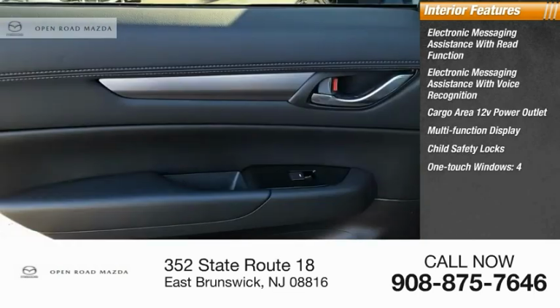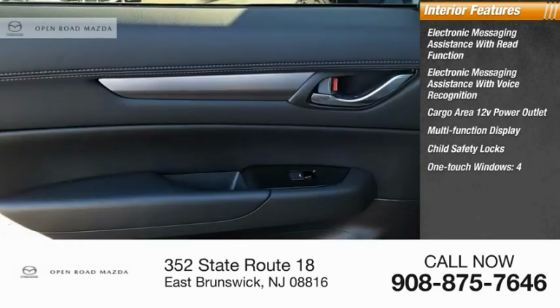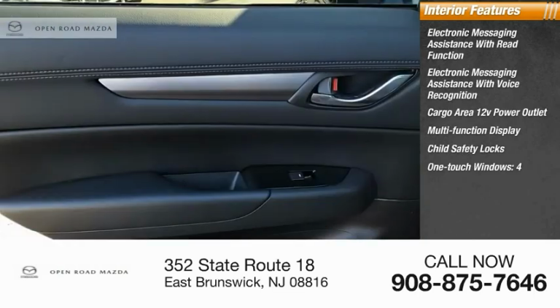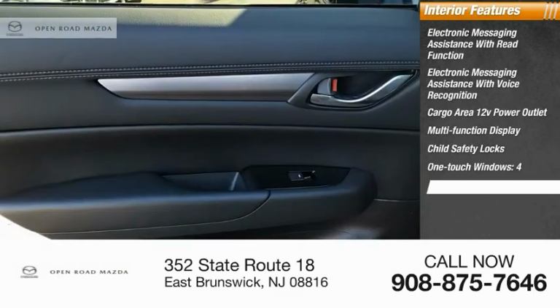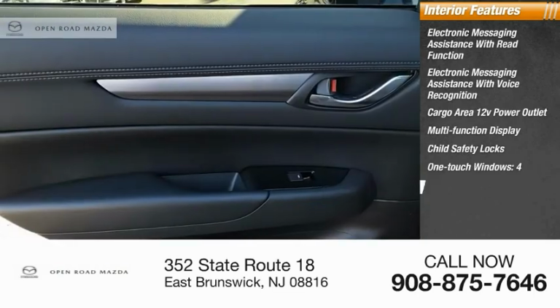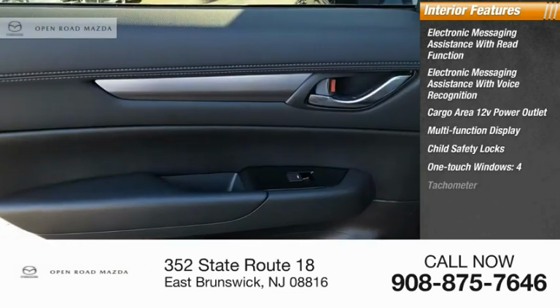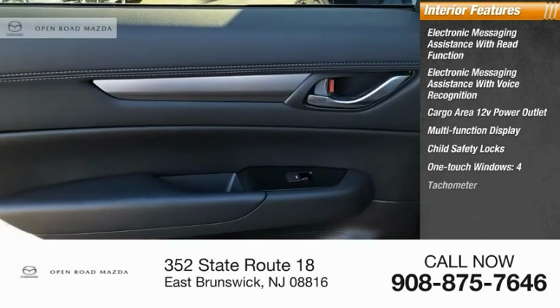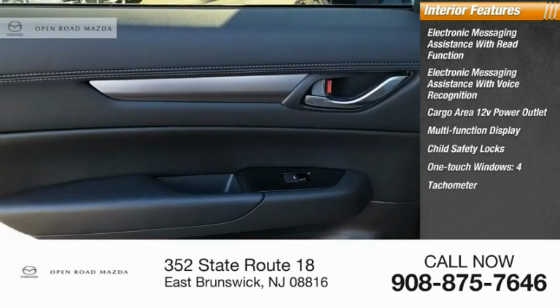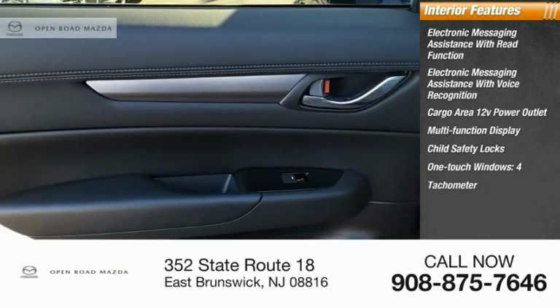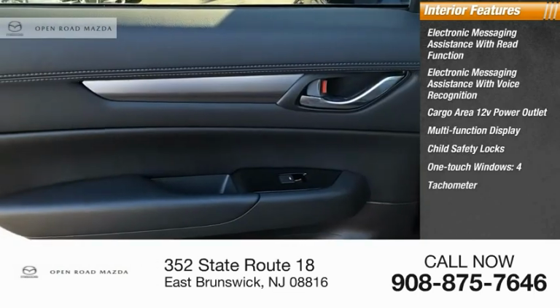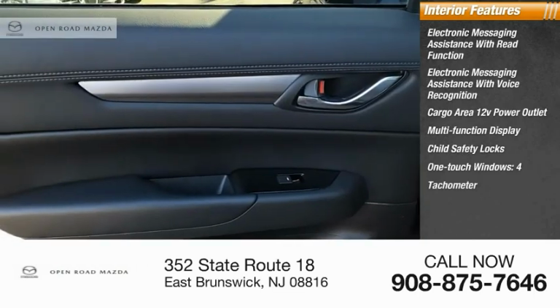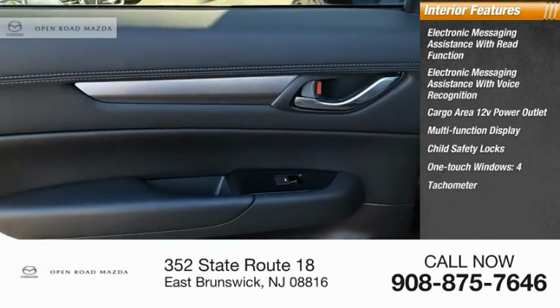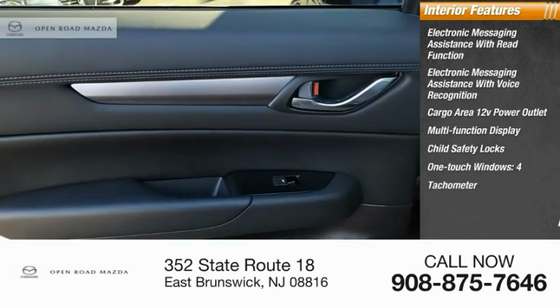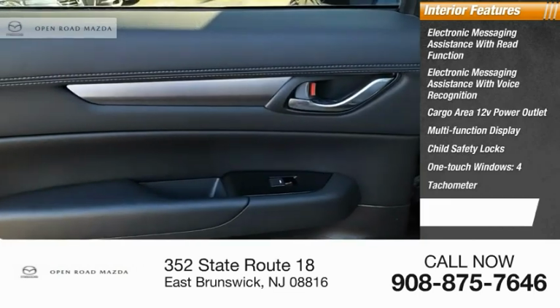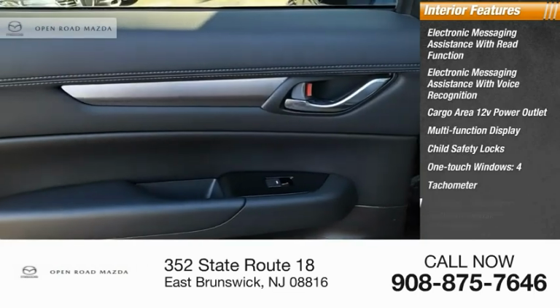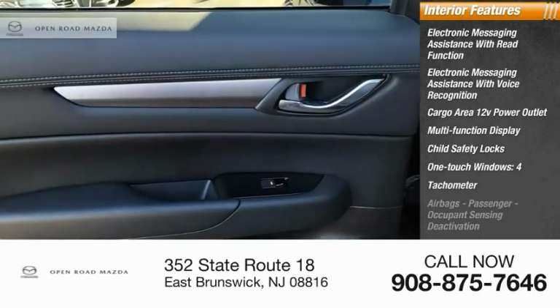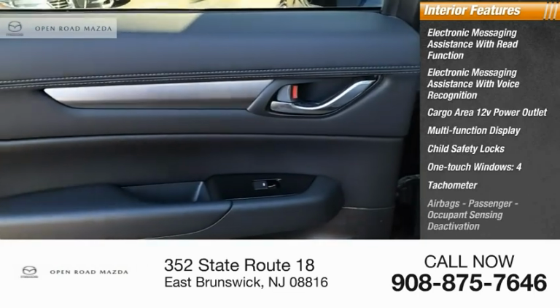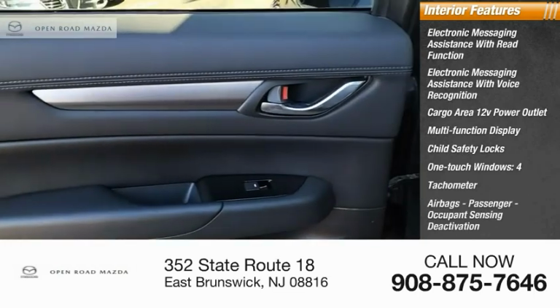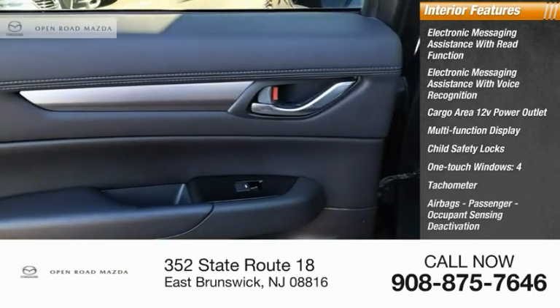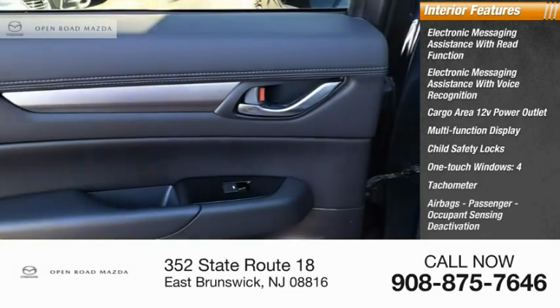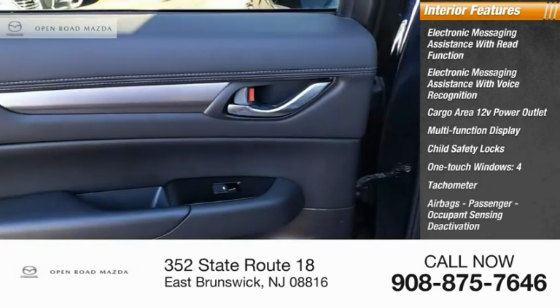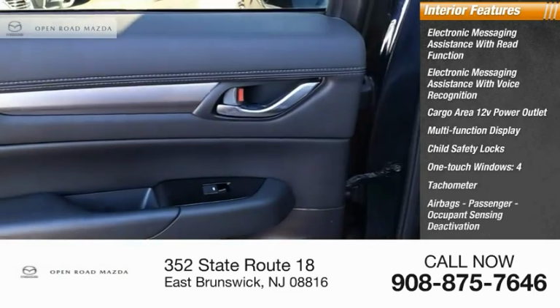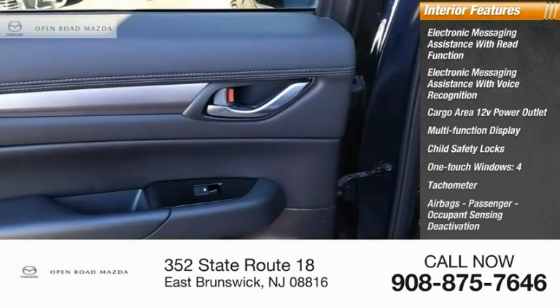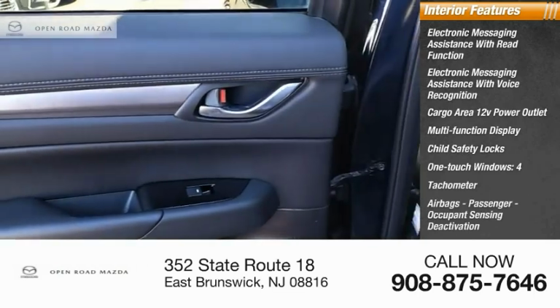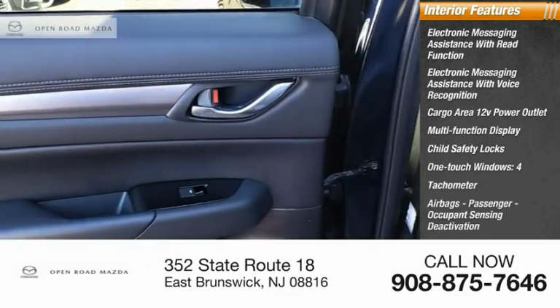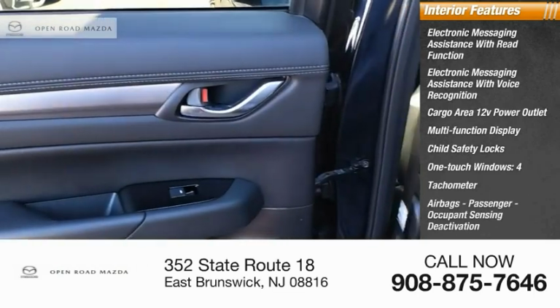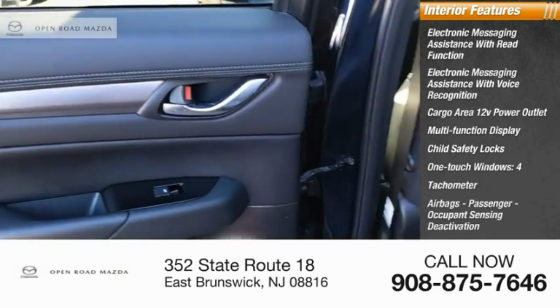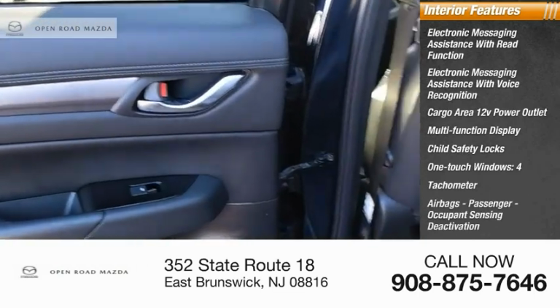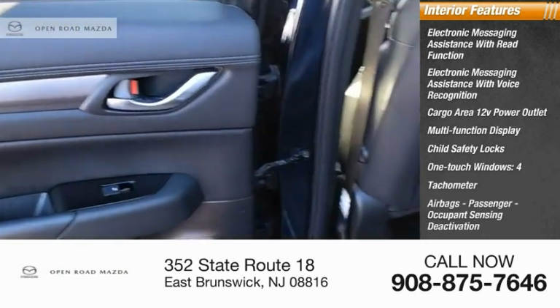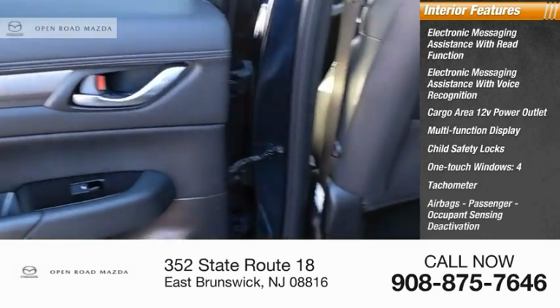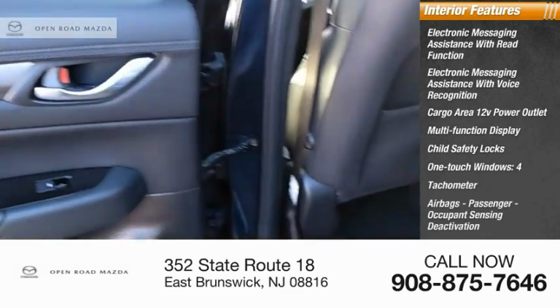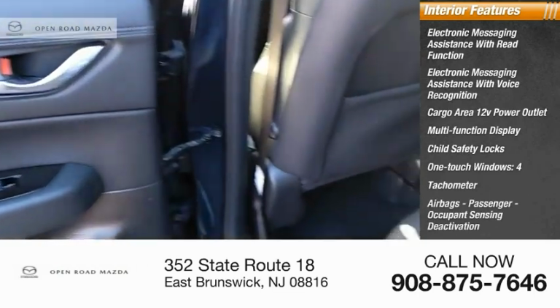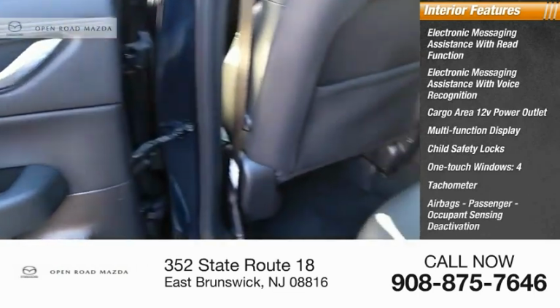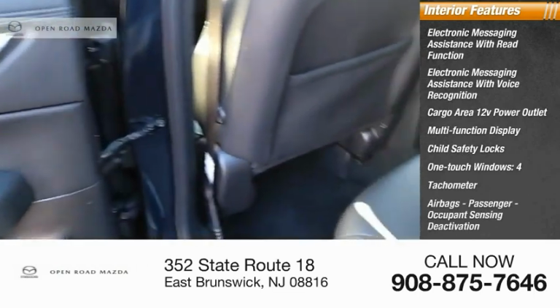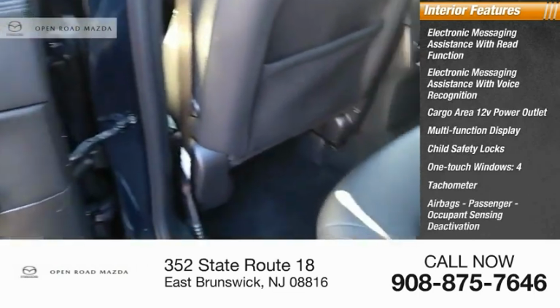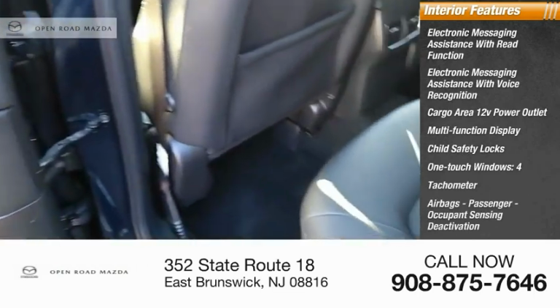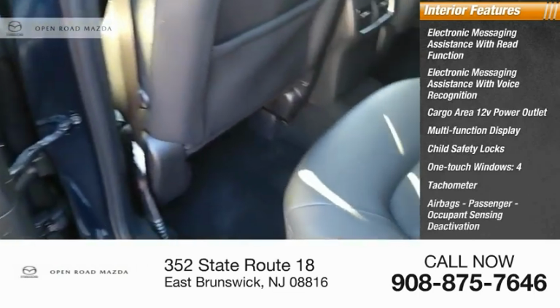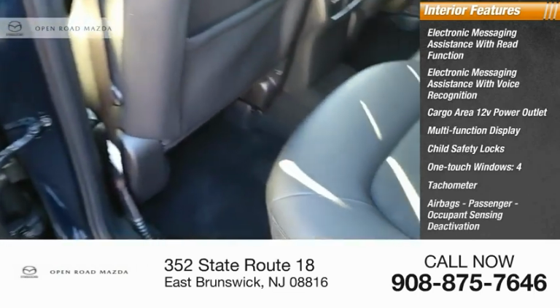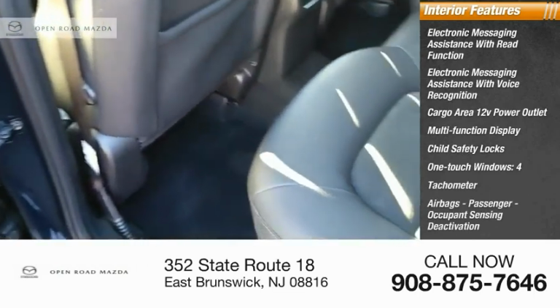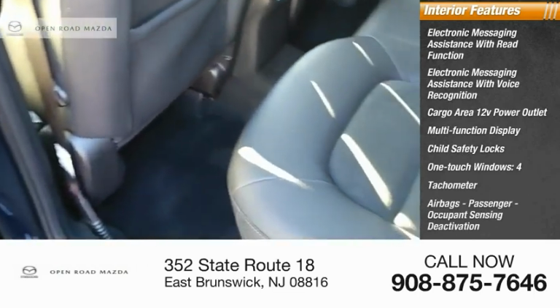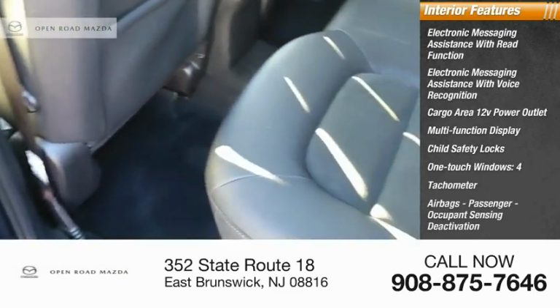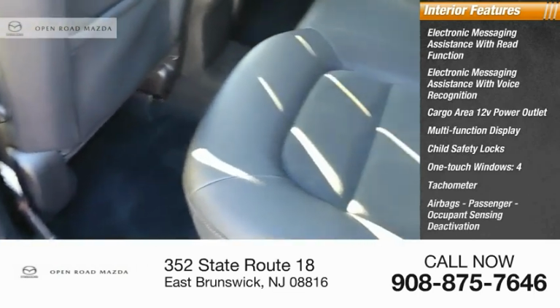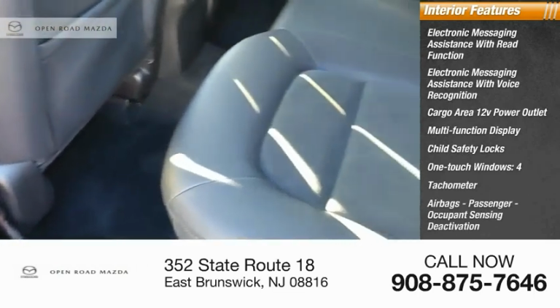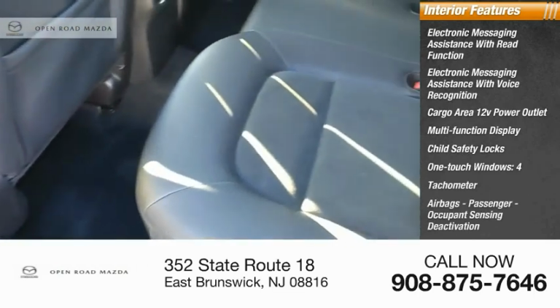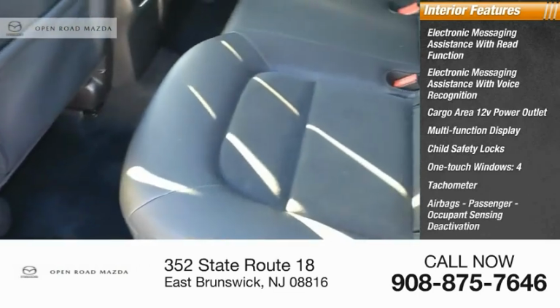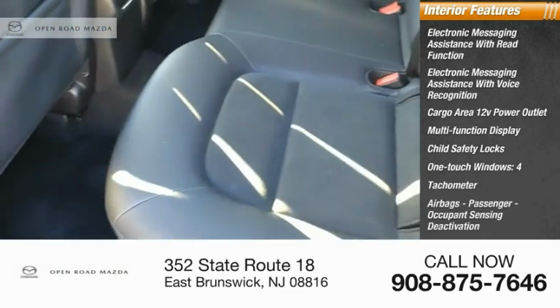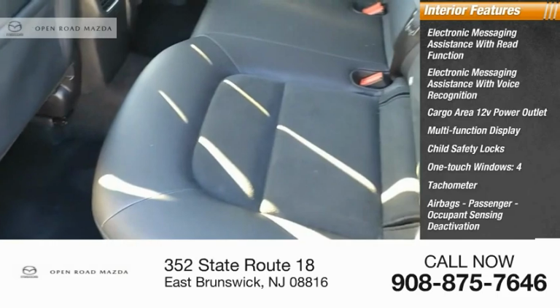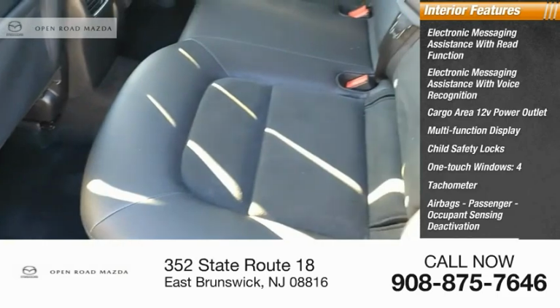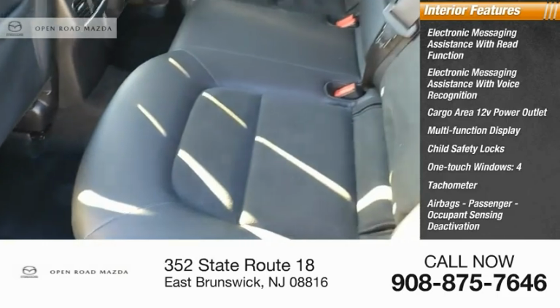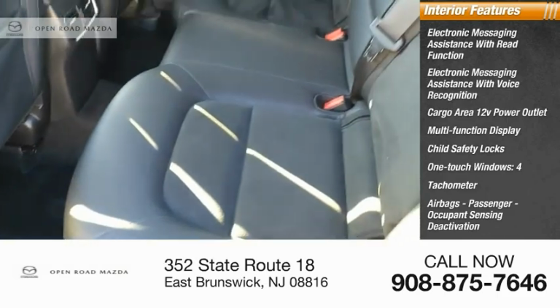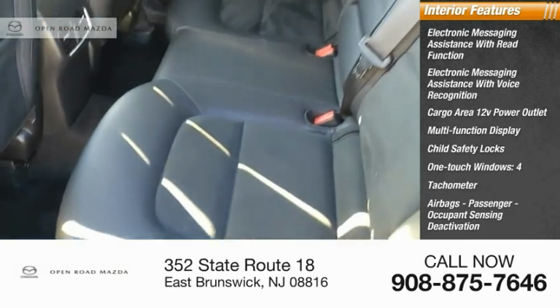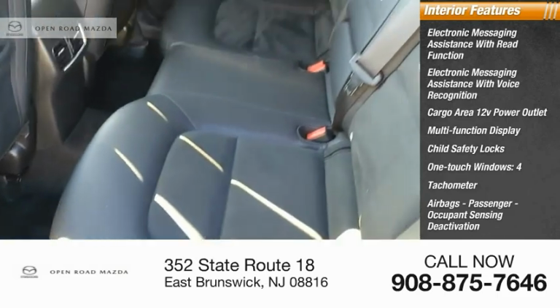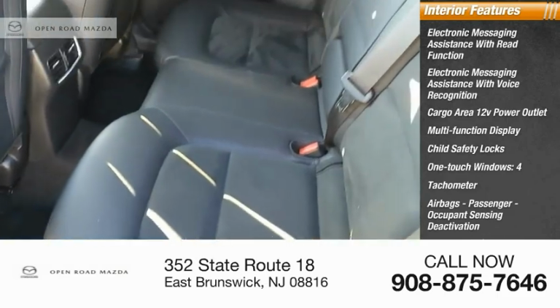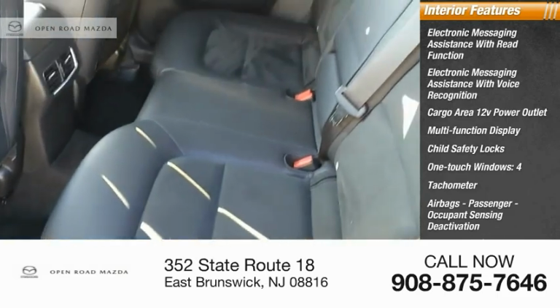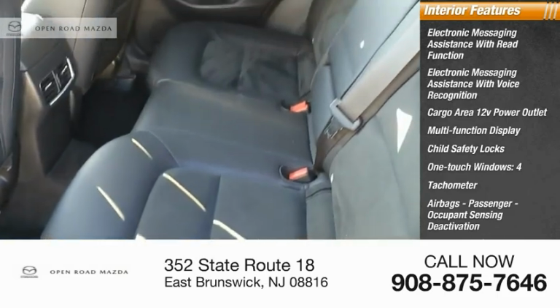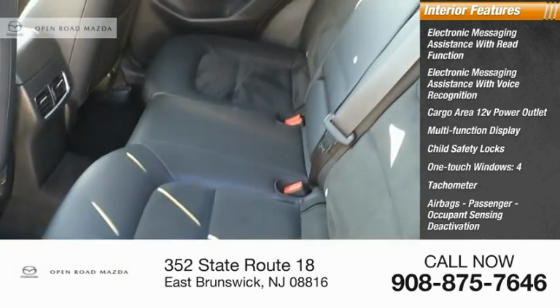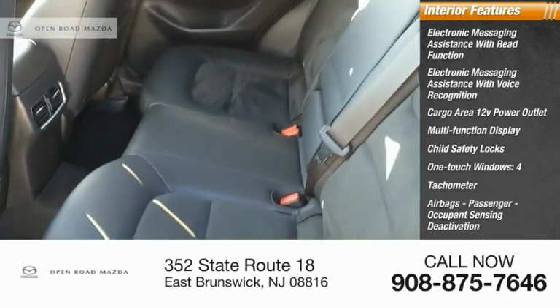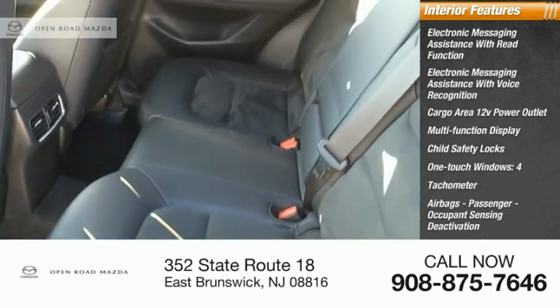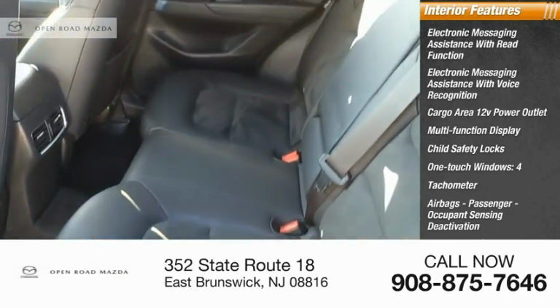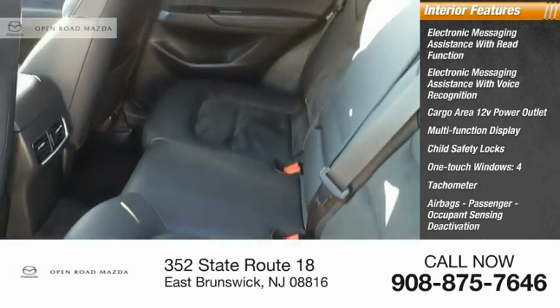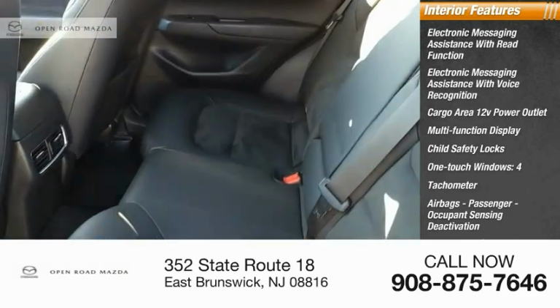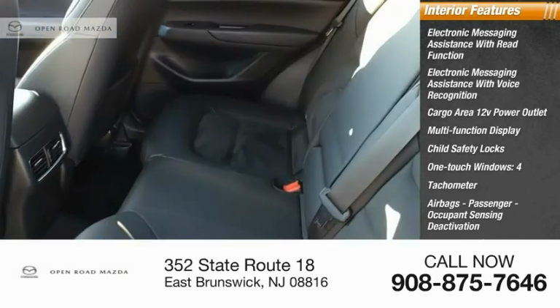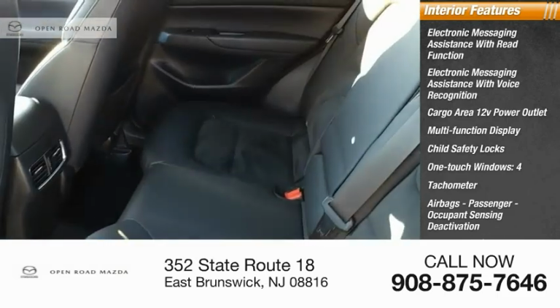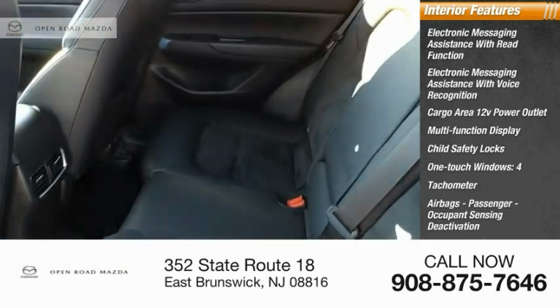Additional interior features include four airbags, tachometer, passenger occupant sensing deactivation, cargo area light, and compass.